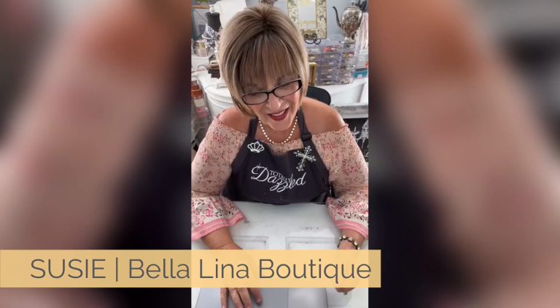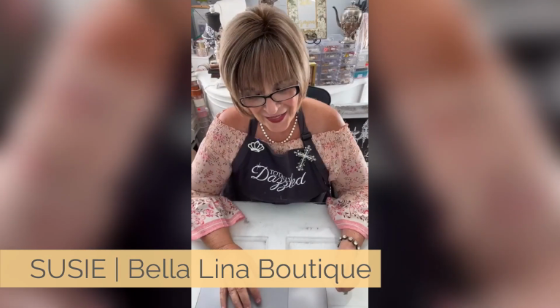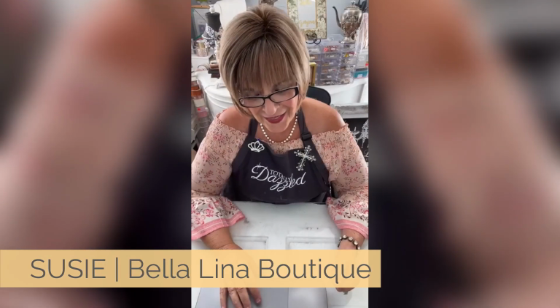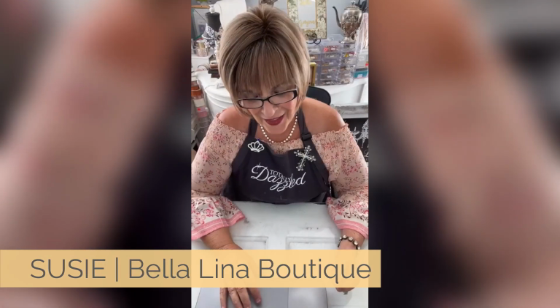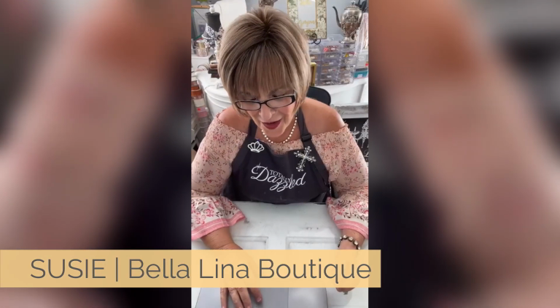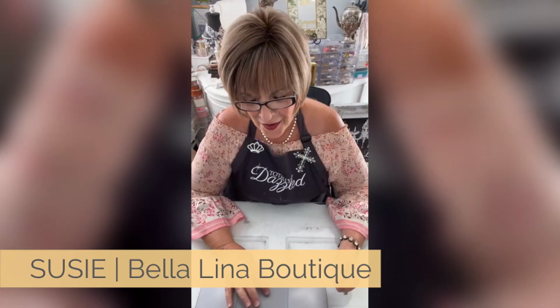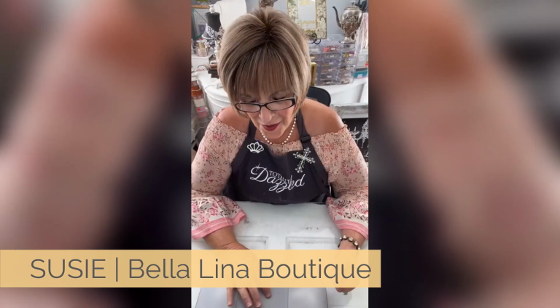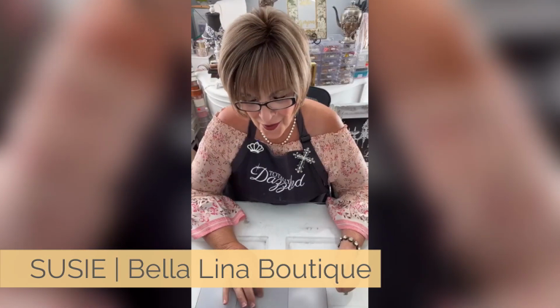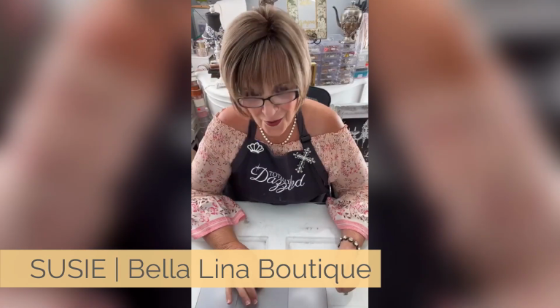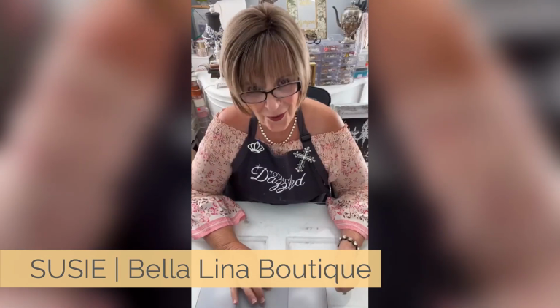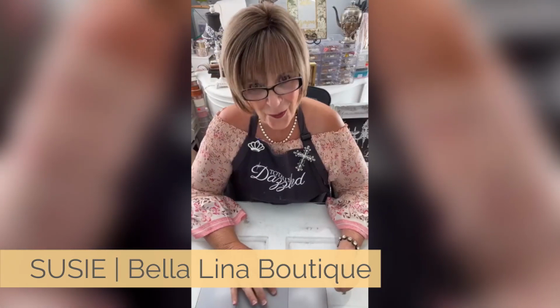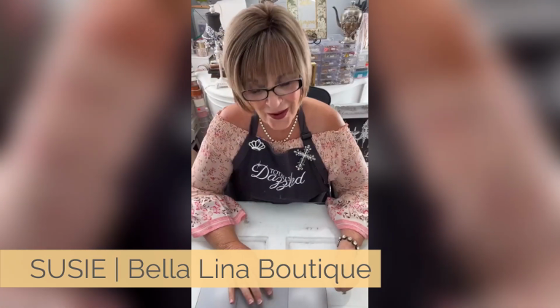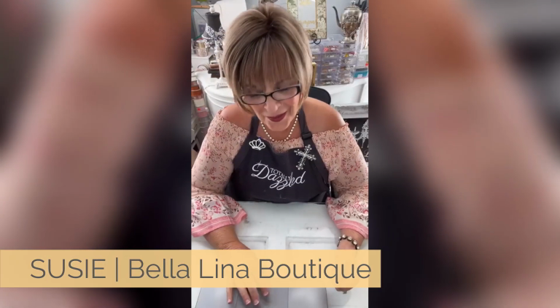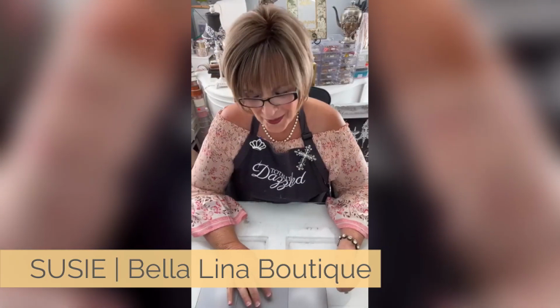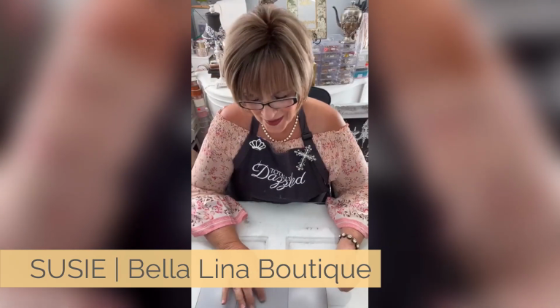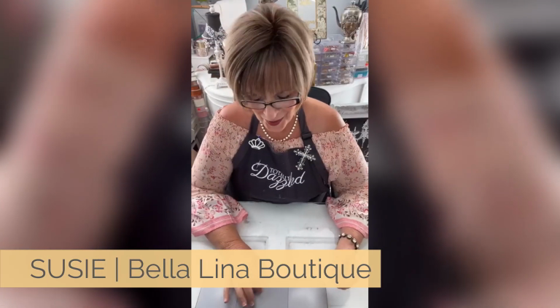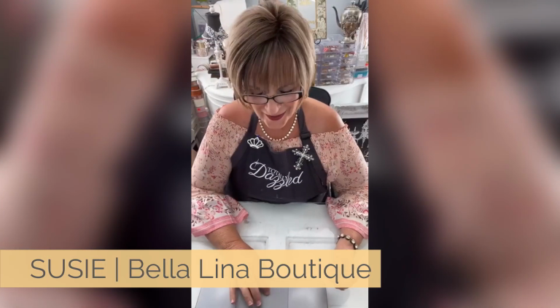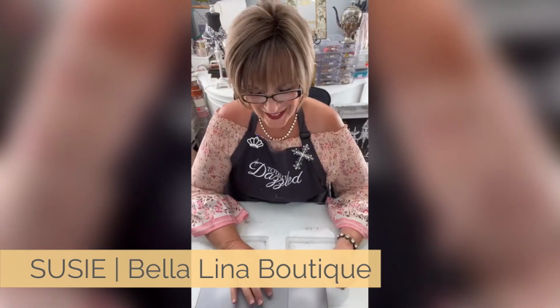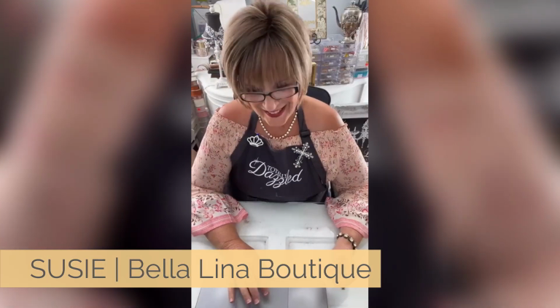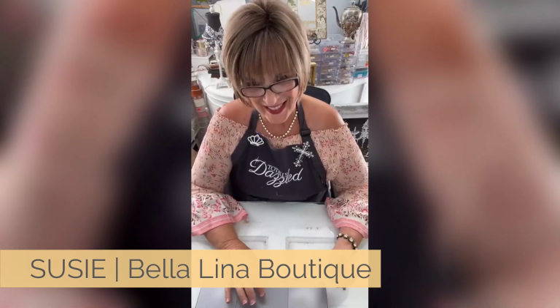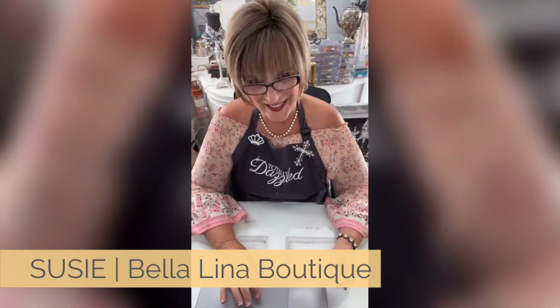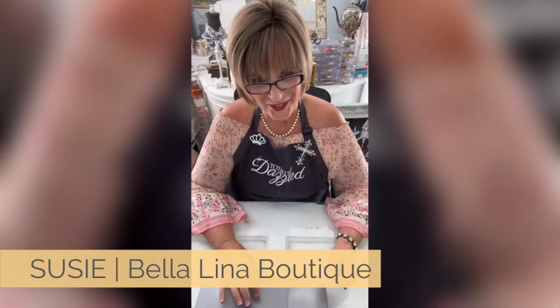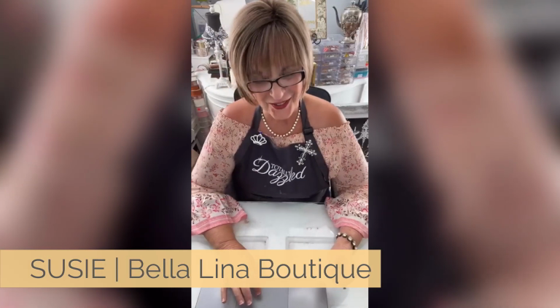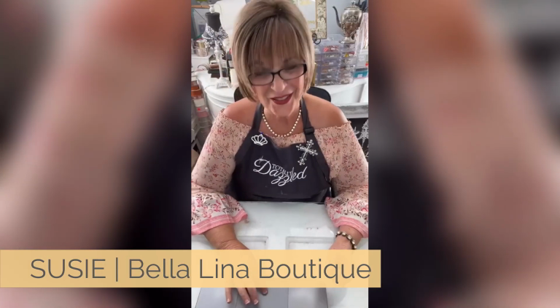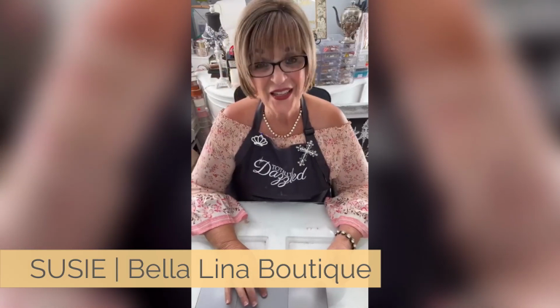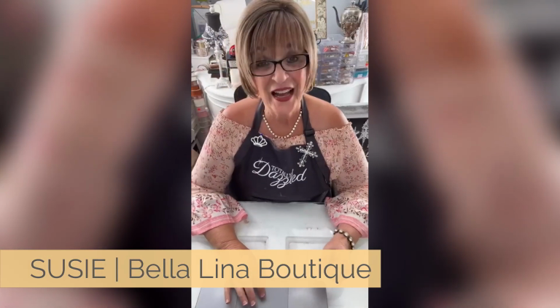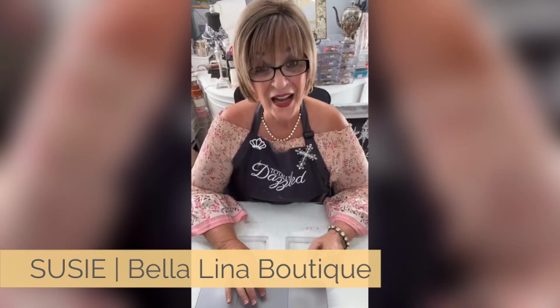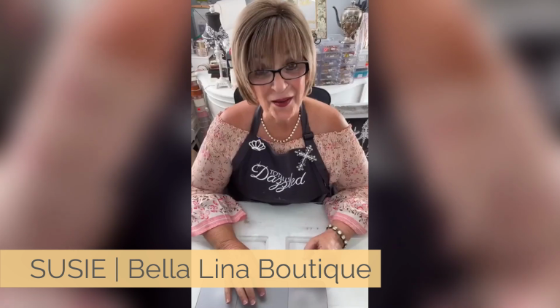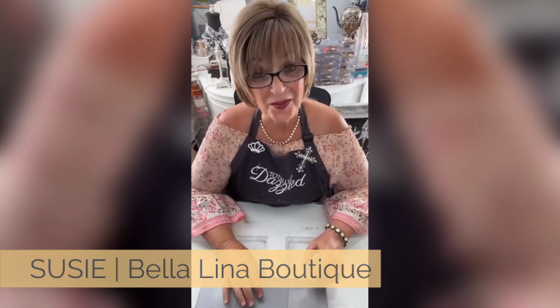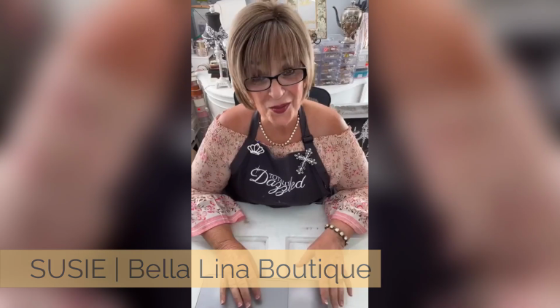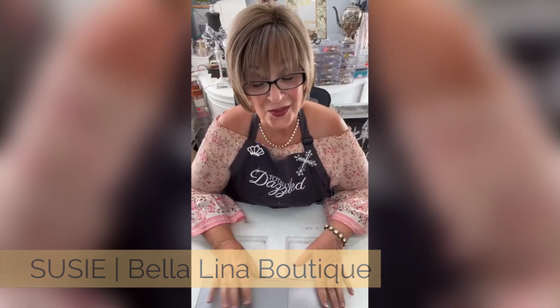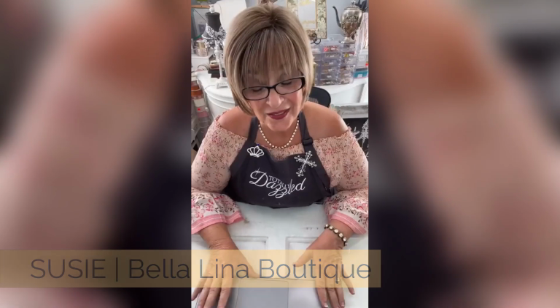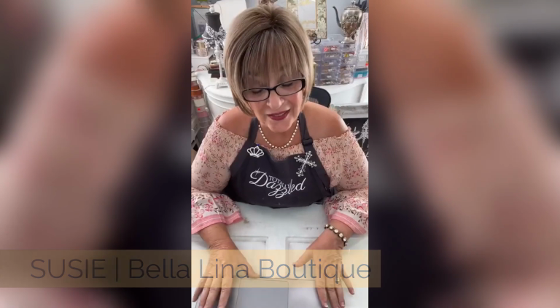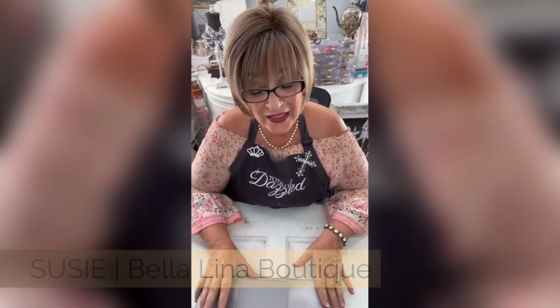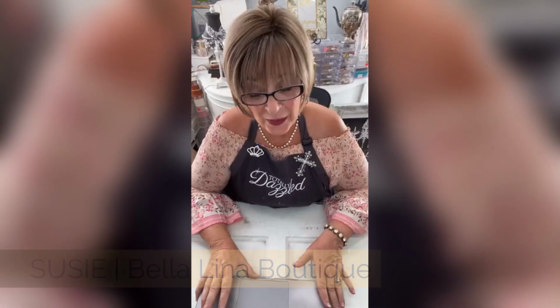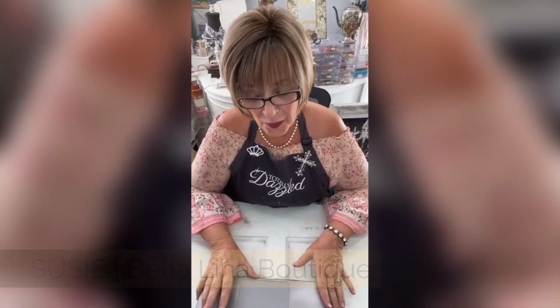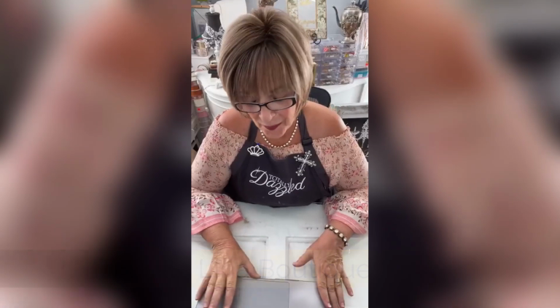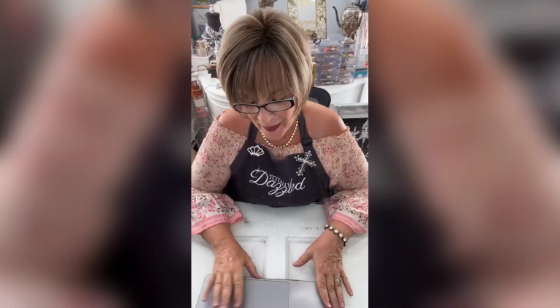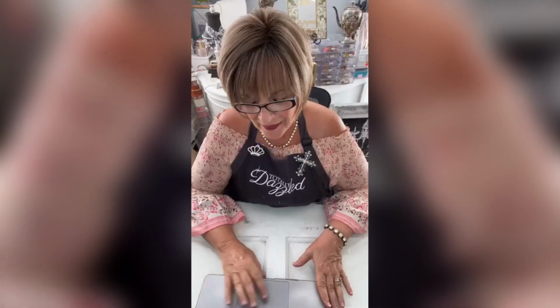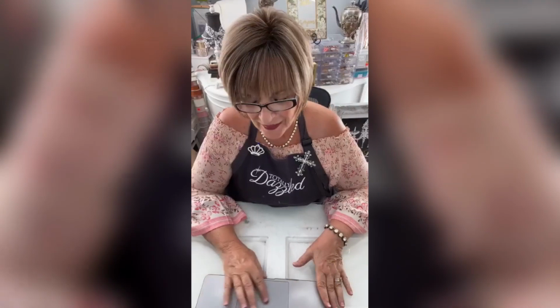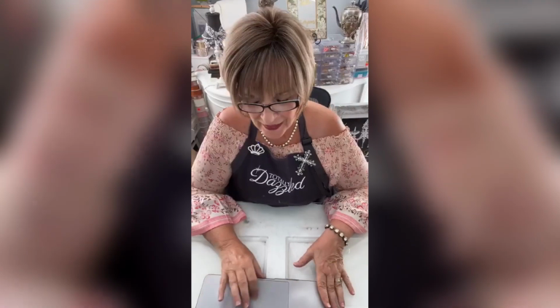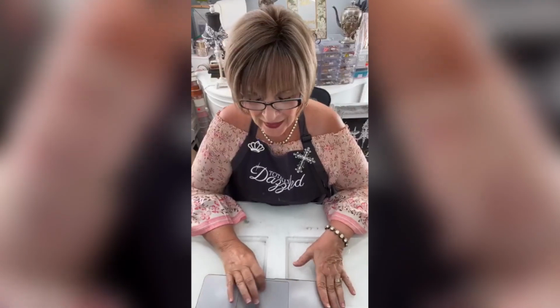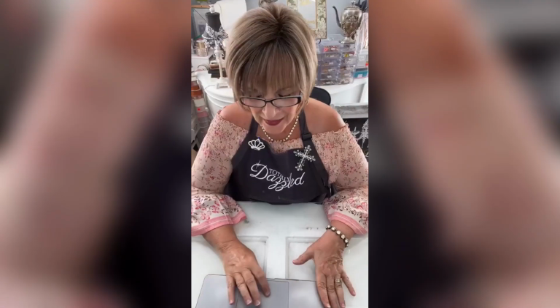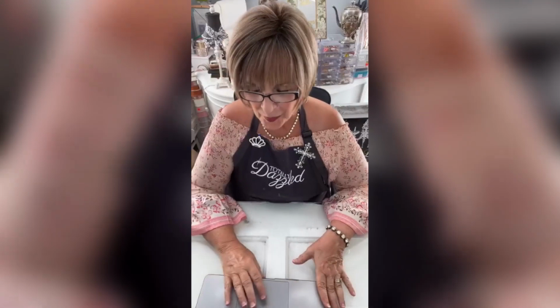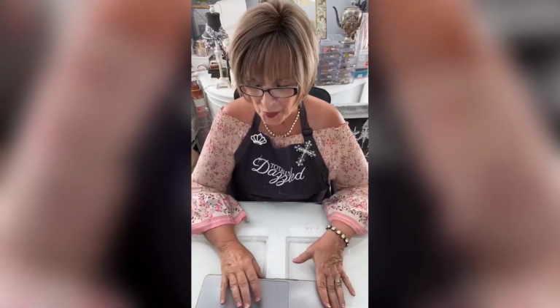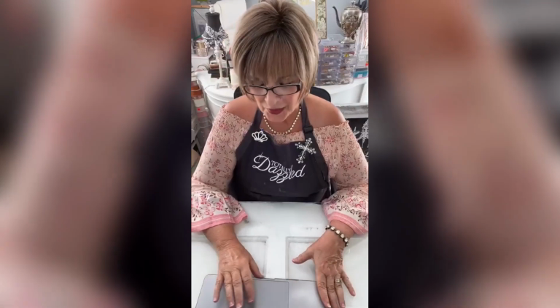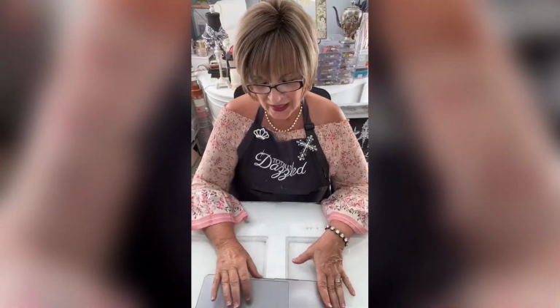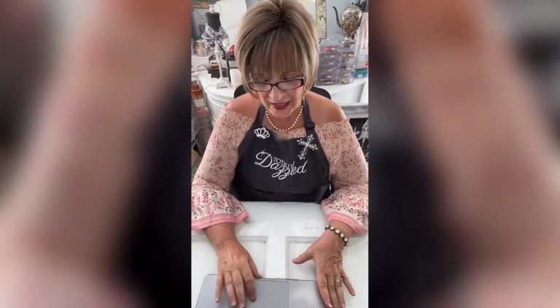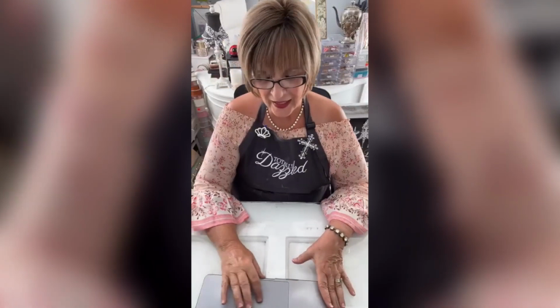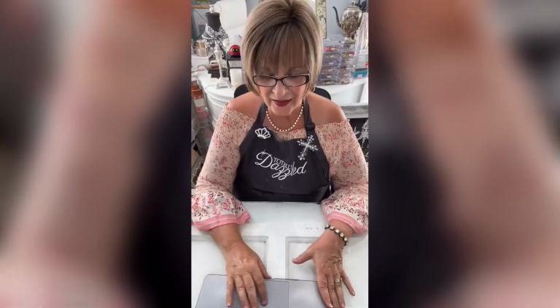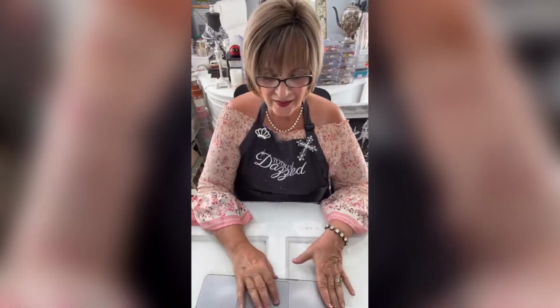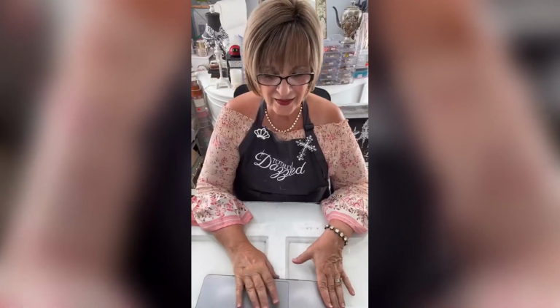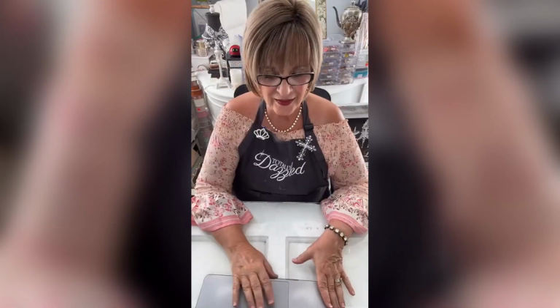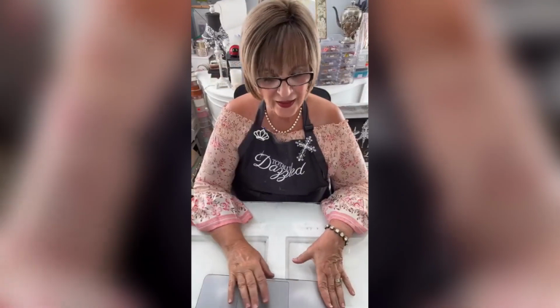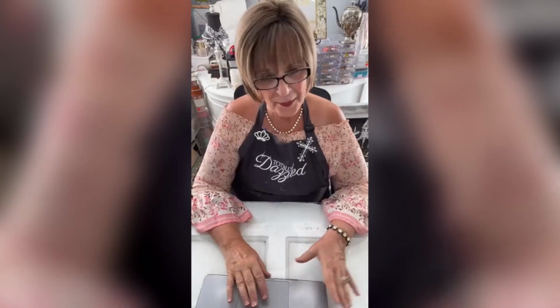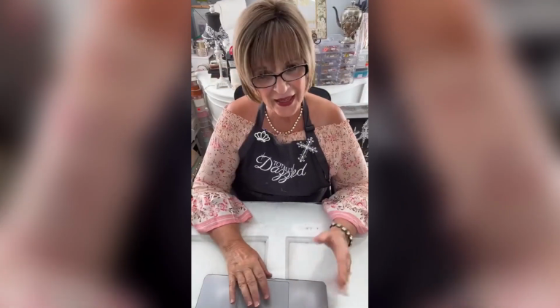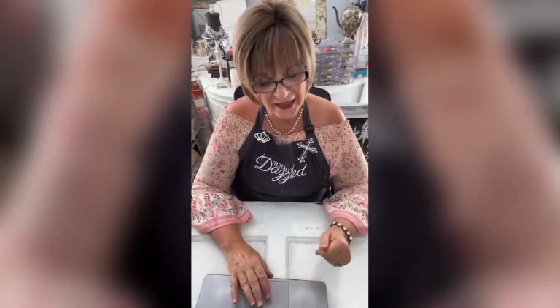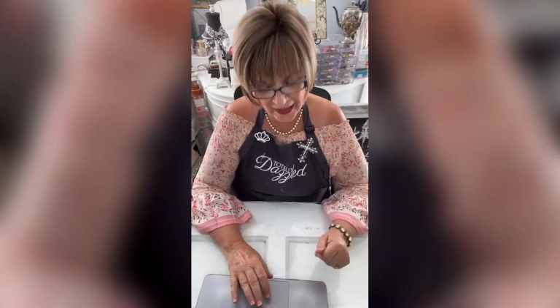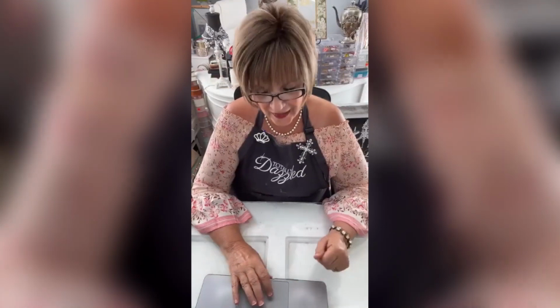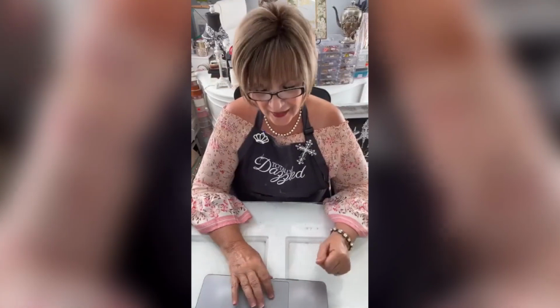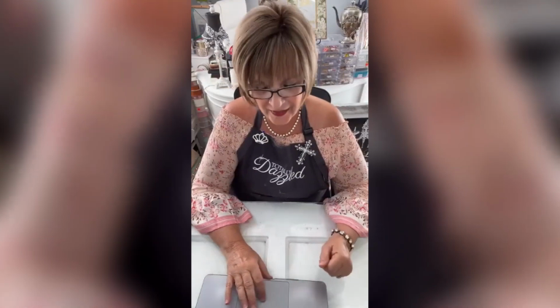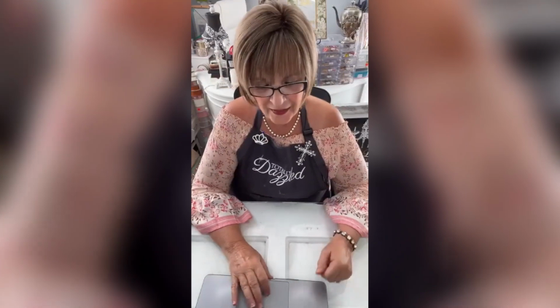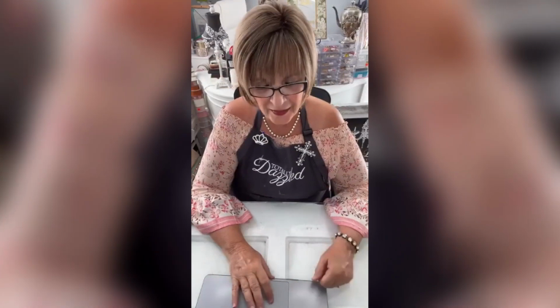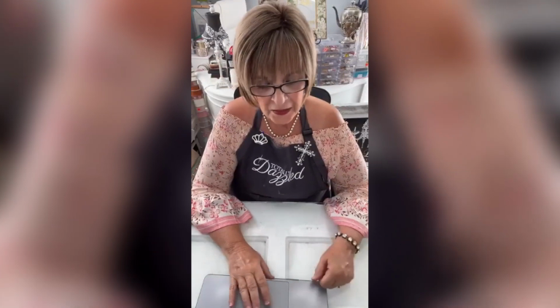Hello! Welcome to Totally Dazzled. I'm Suzy Lee with Bellalina Boutique. Come on in.